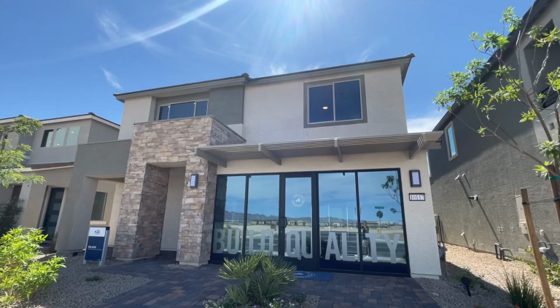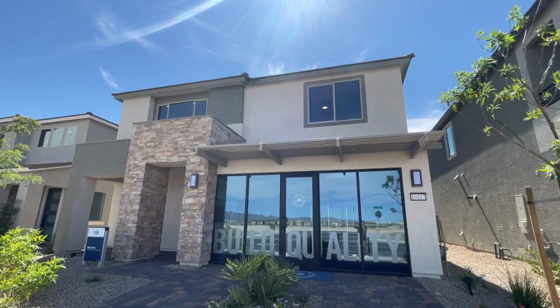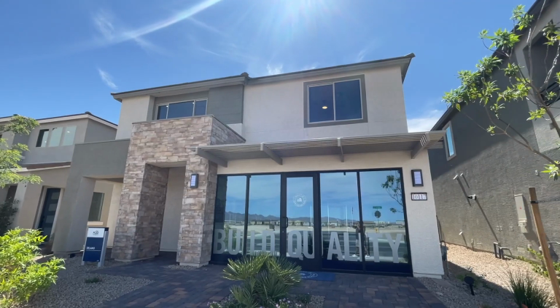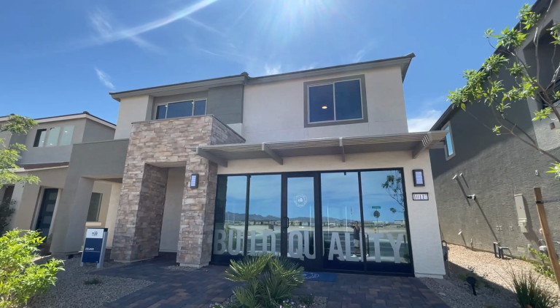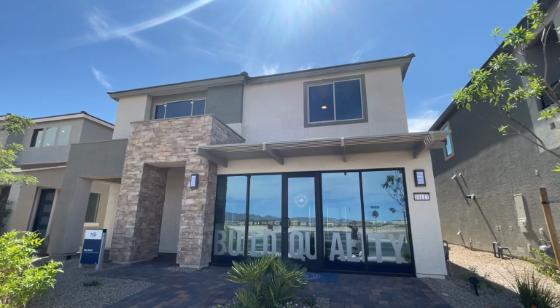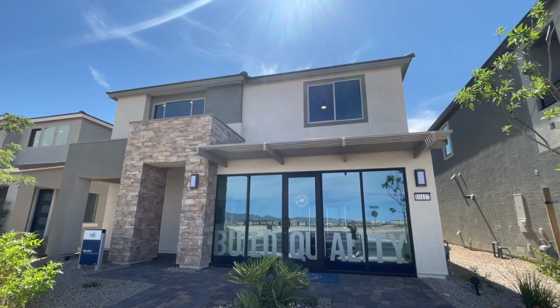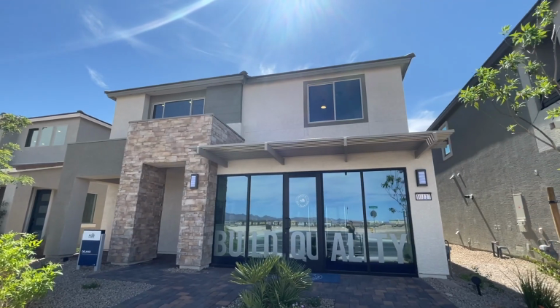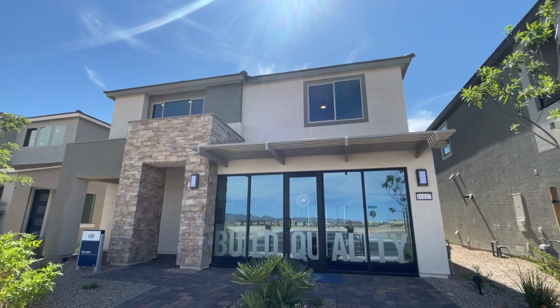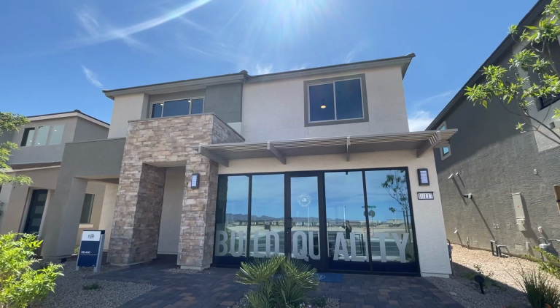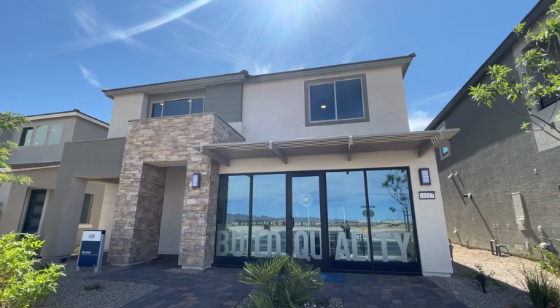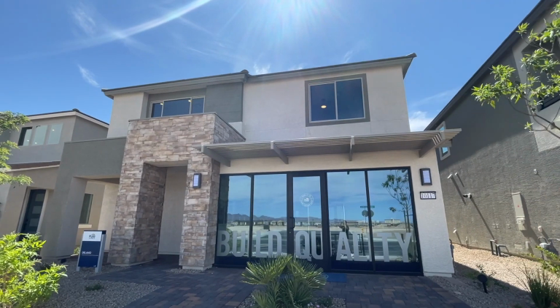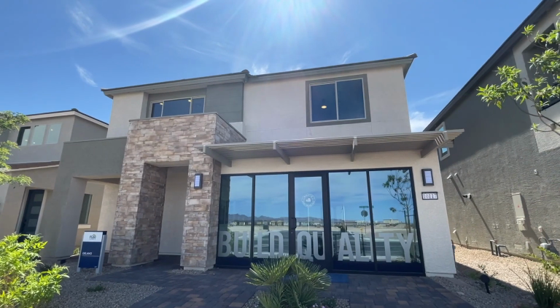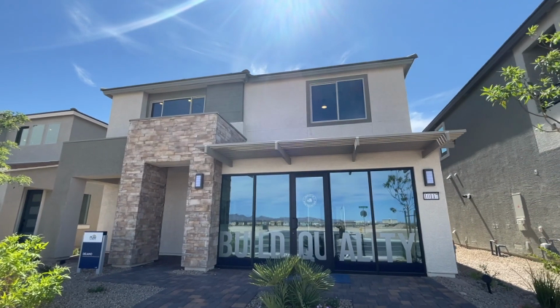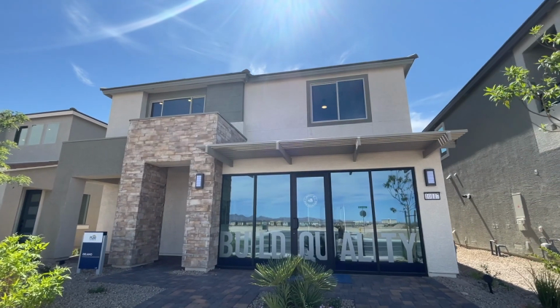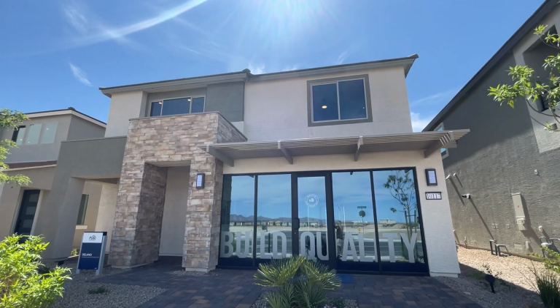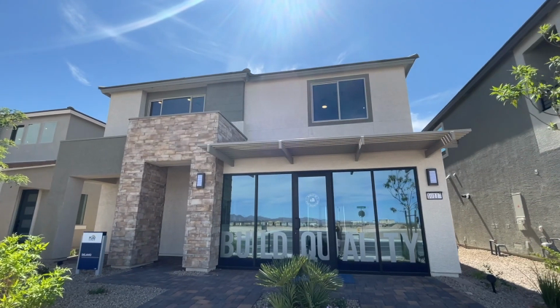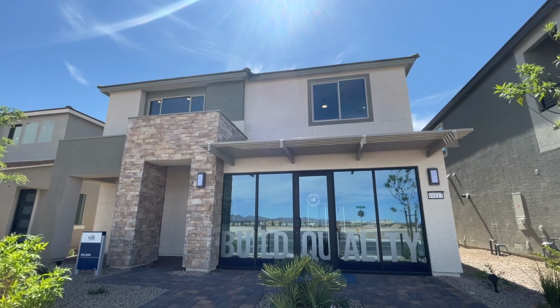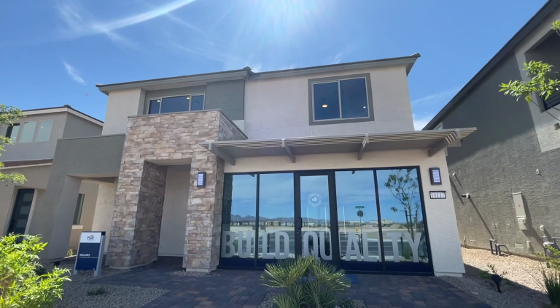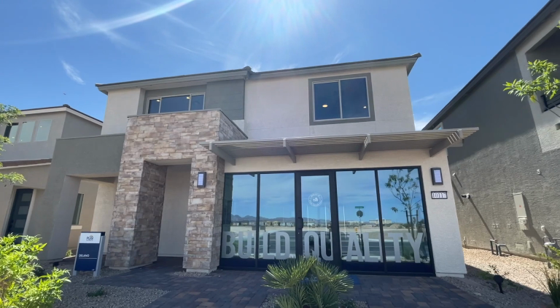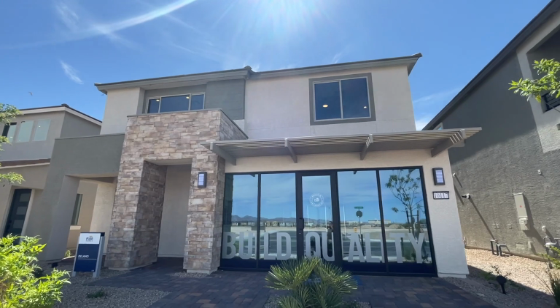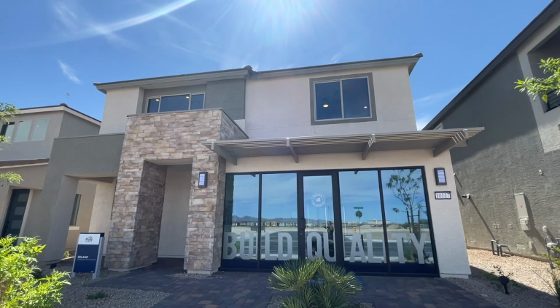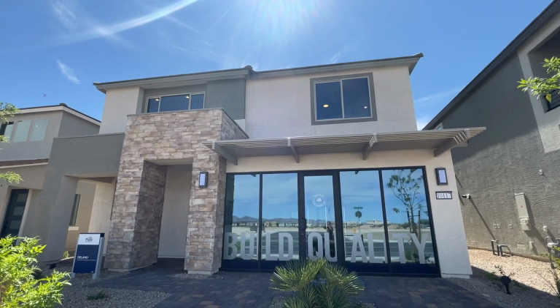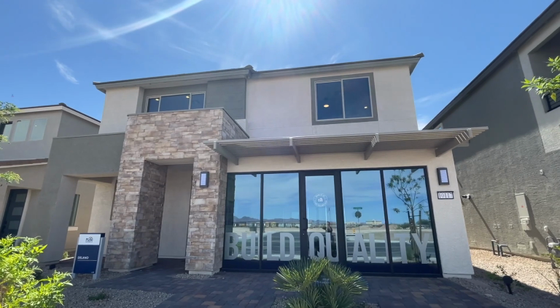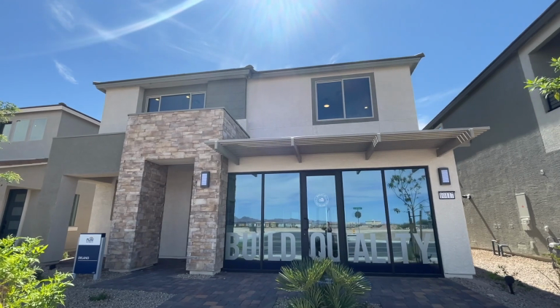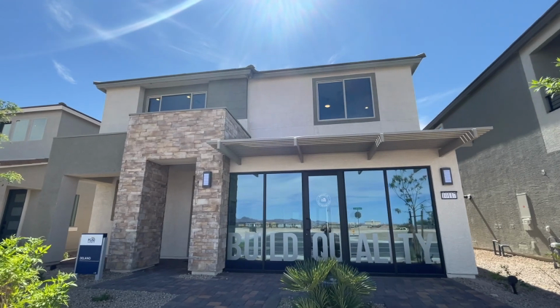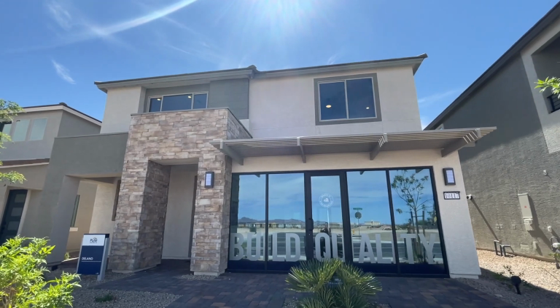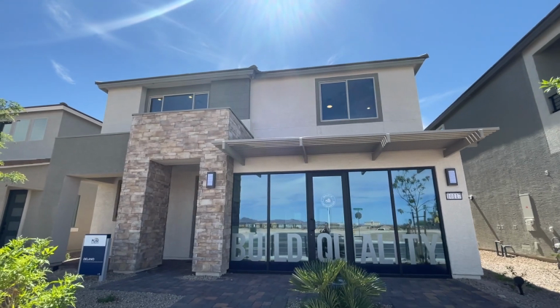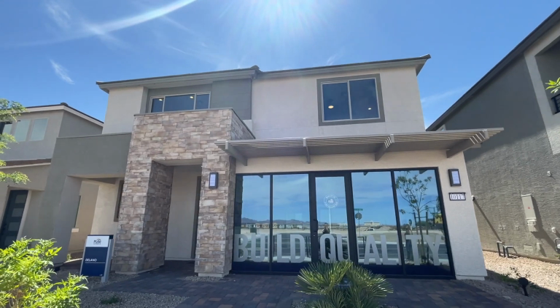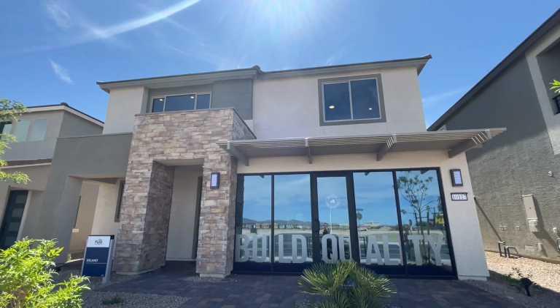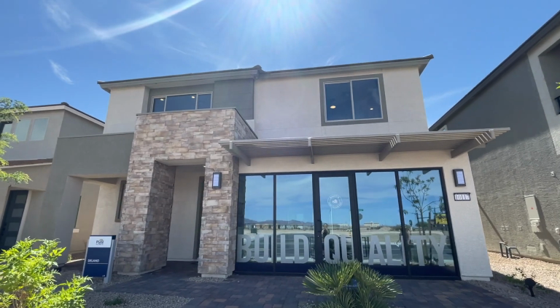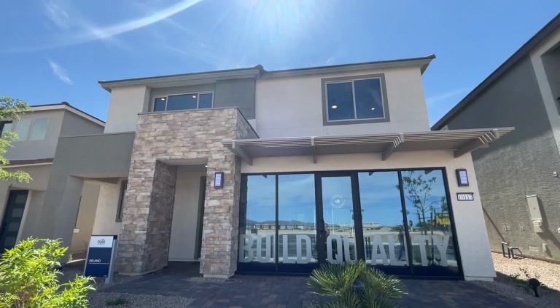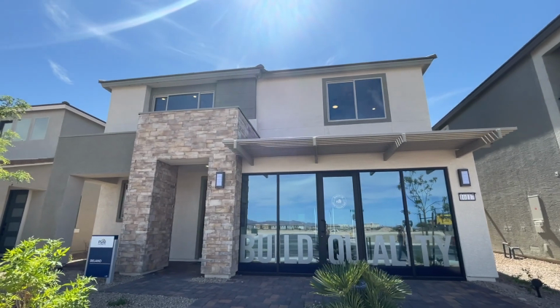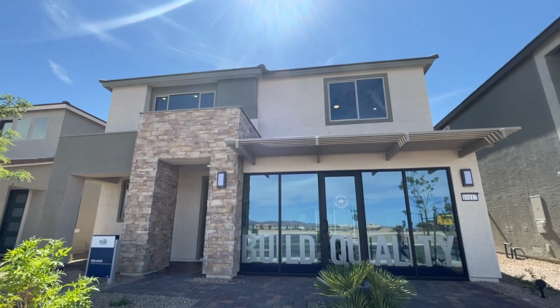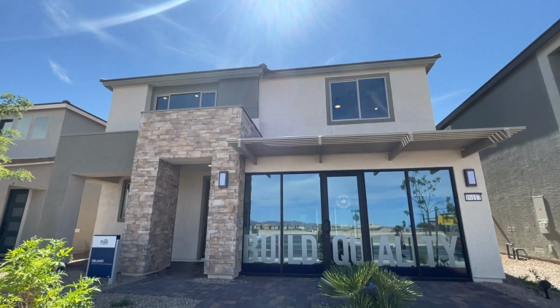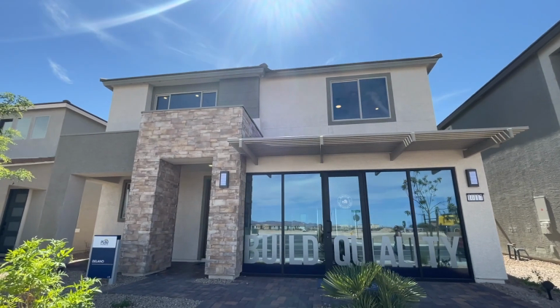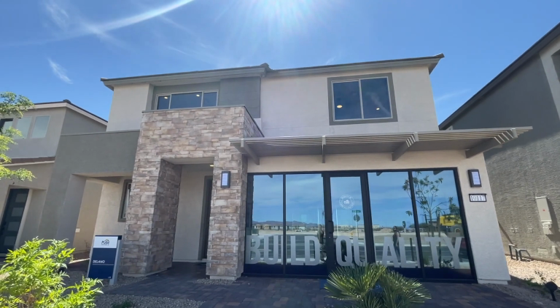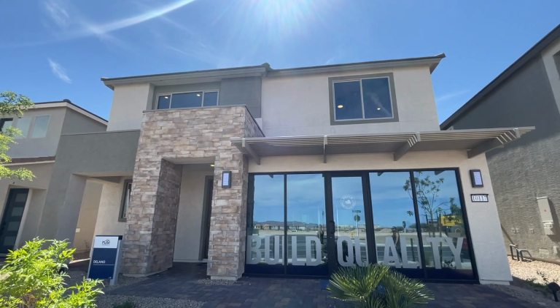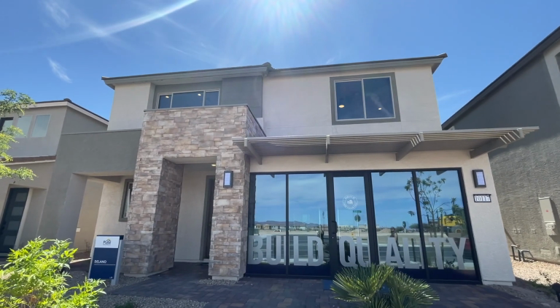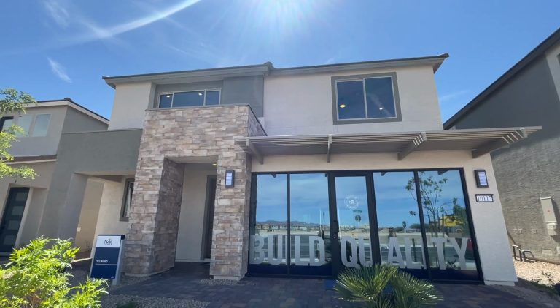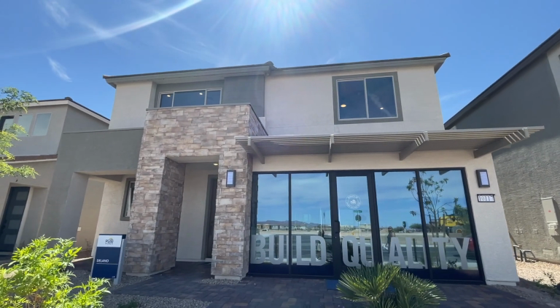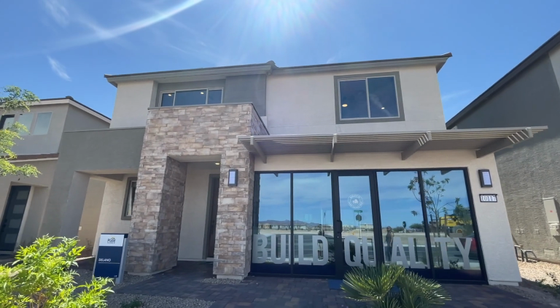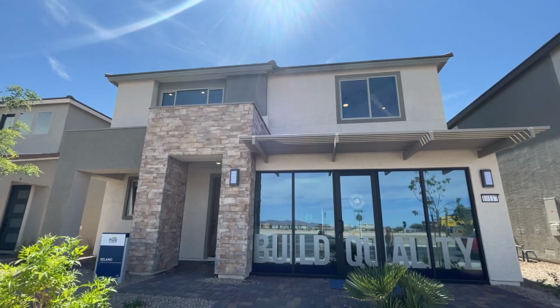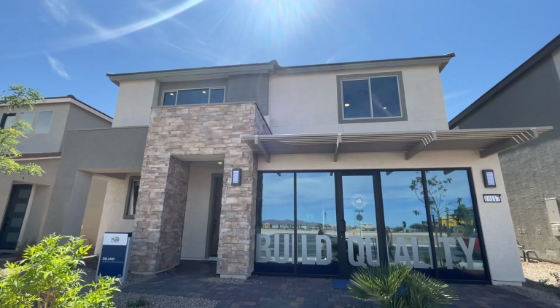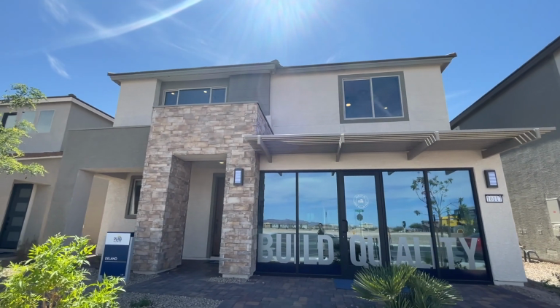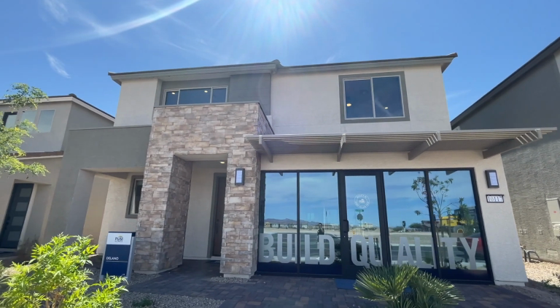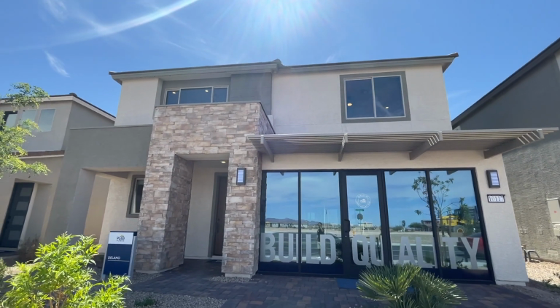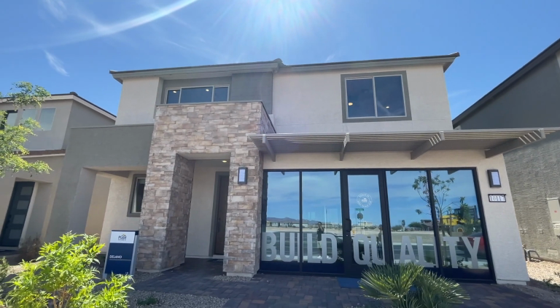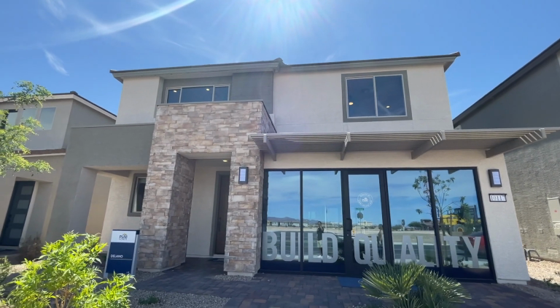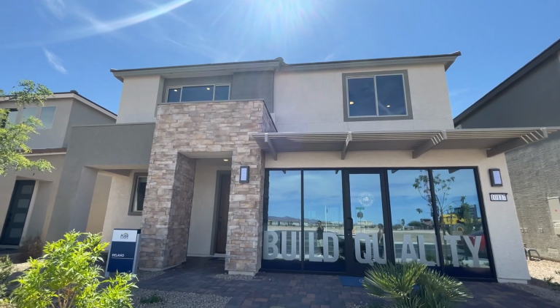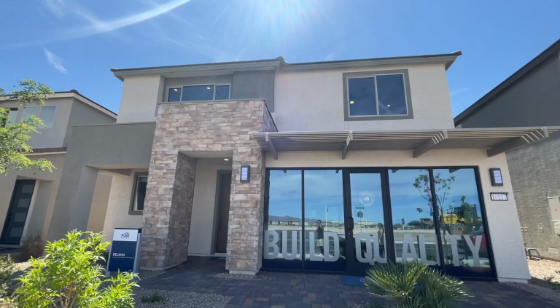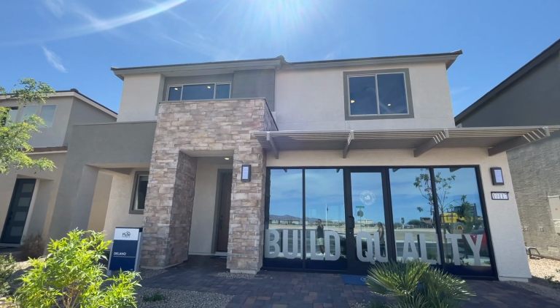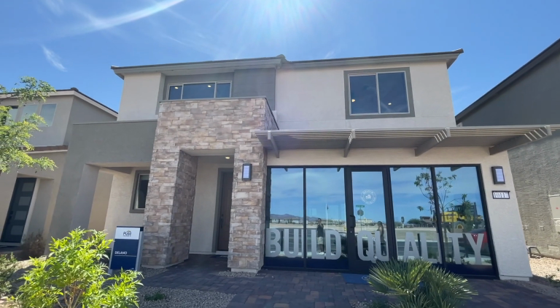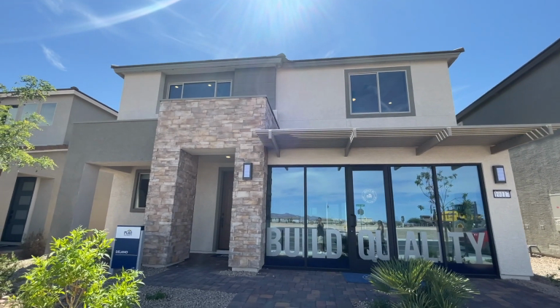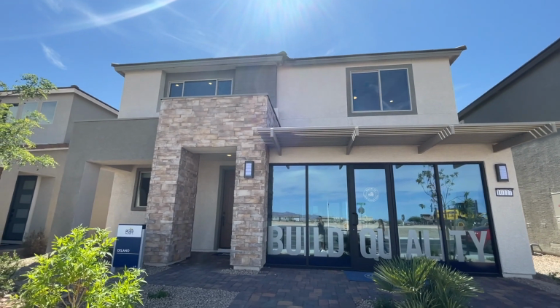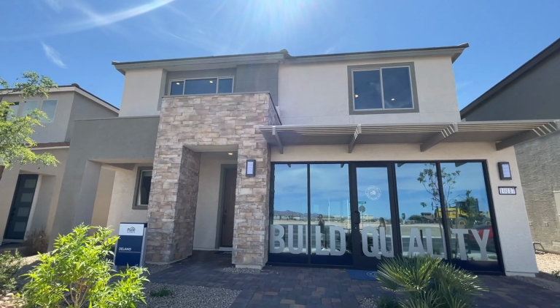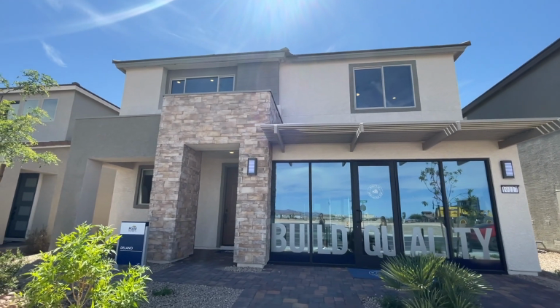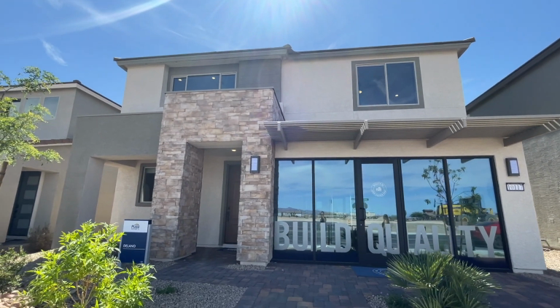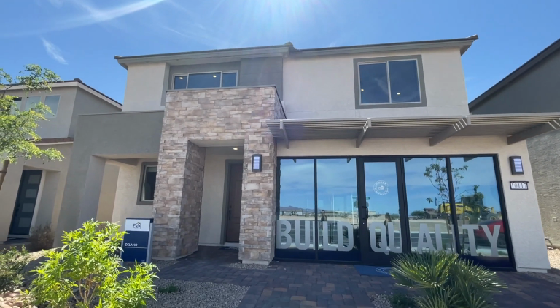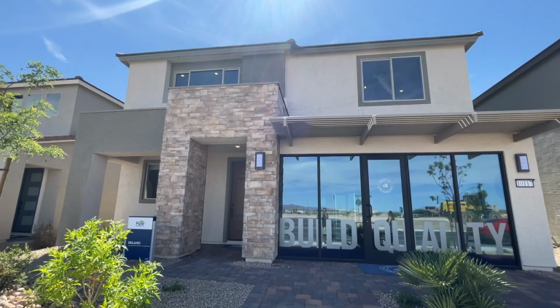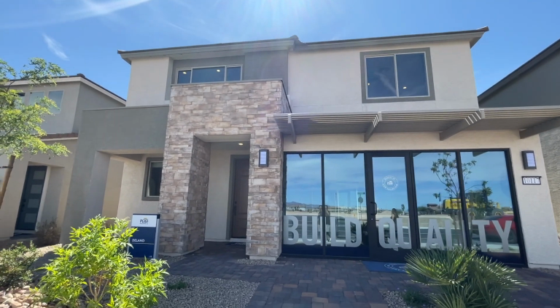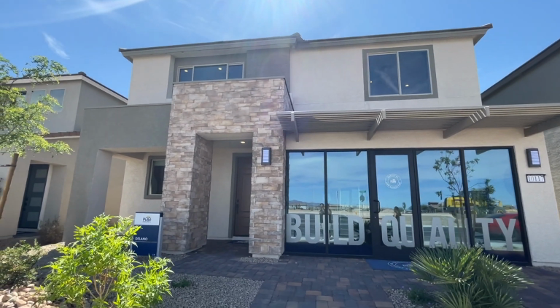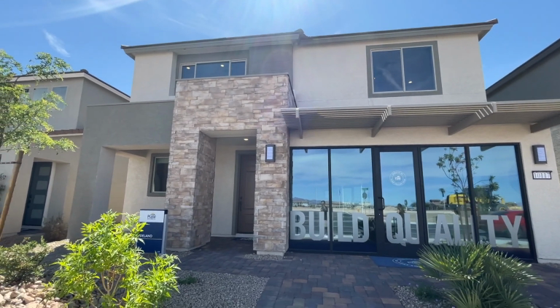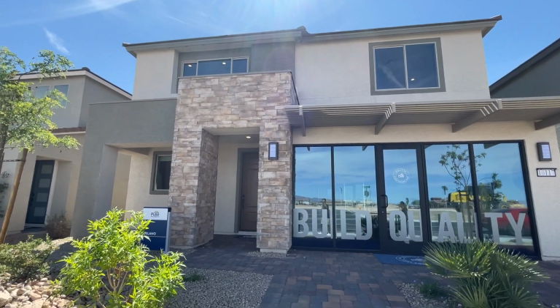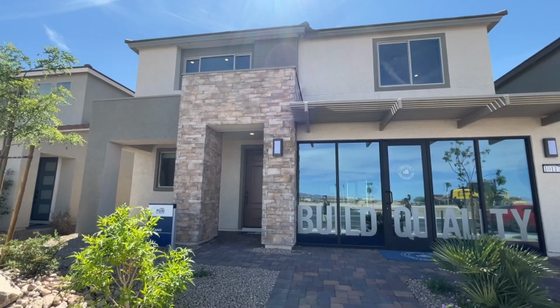Today we're going to take a look at this model here at the Delamar in the southwest of Las Vegas. So let's go check it out.